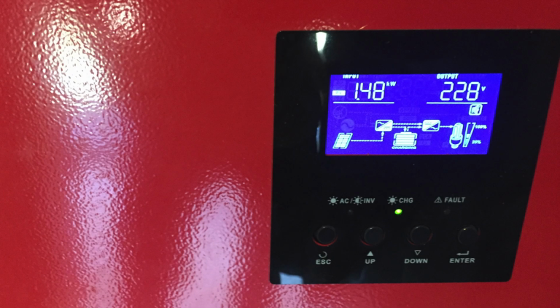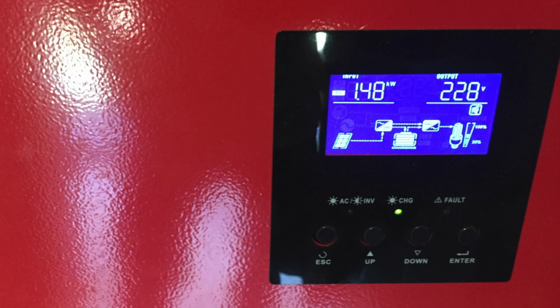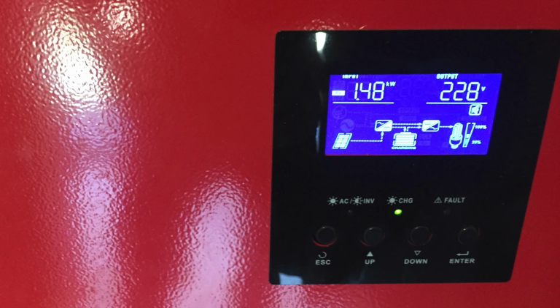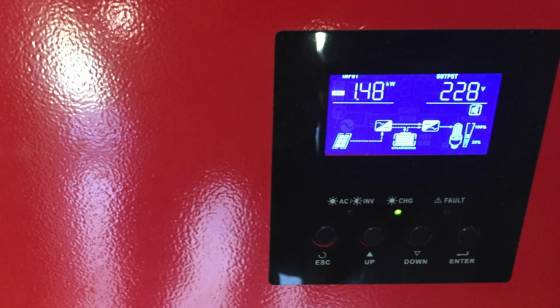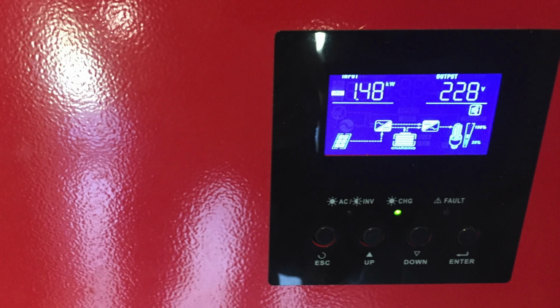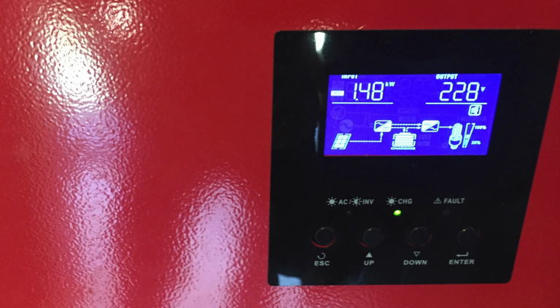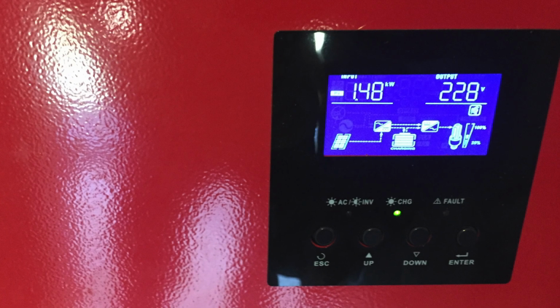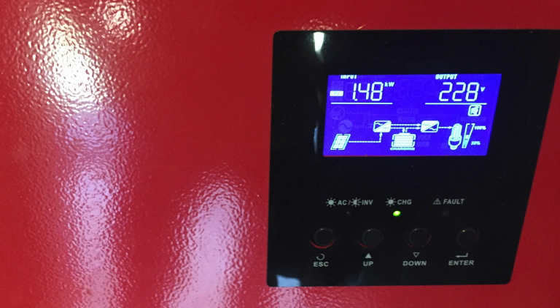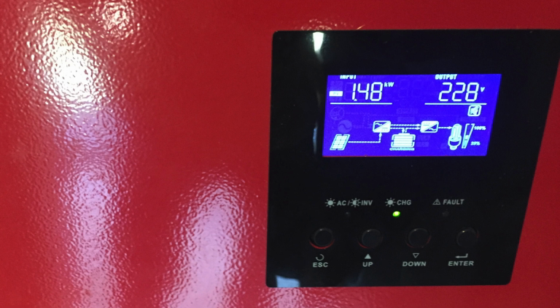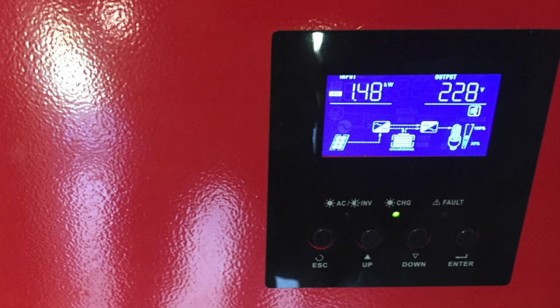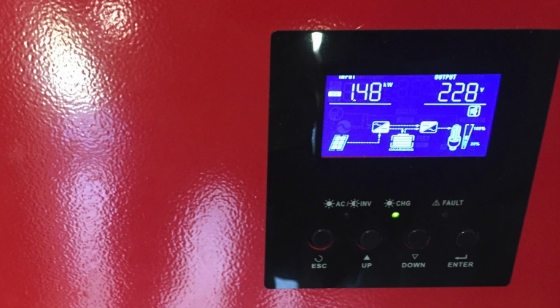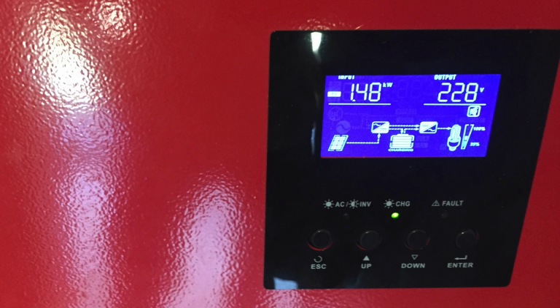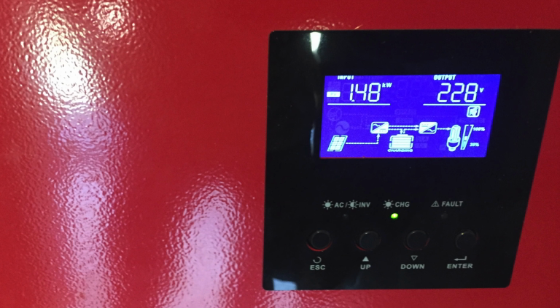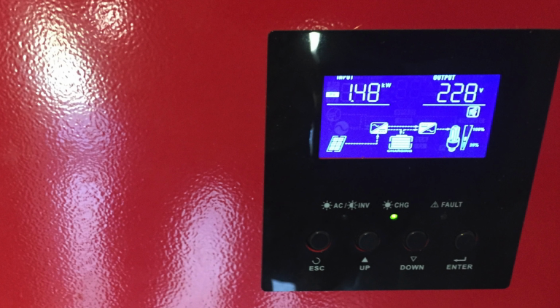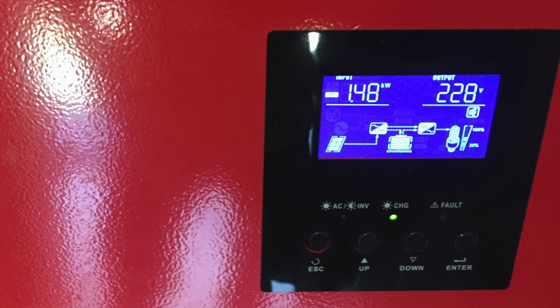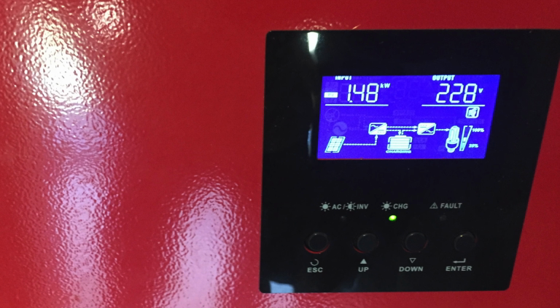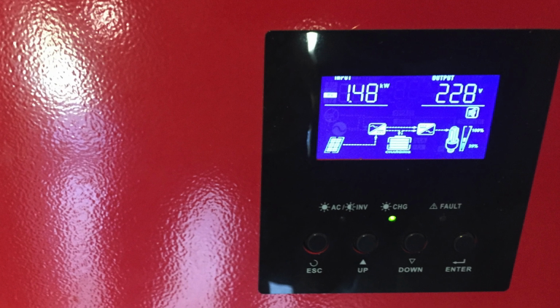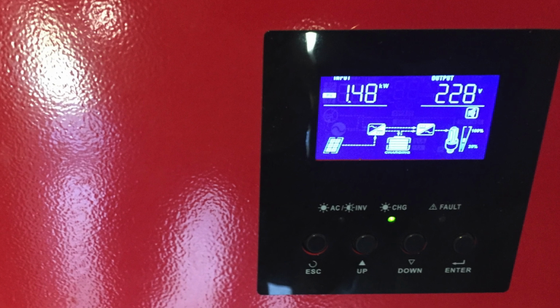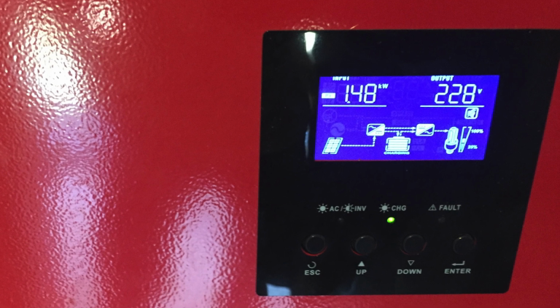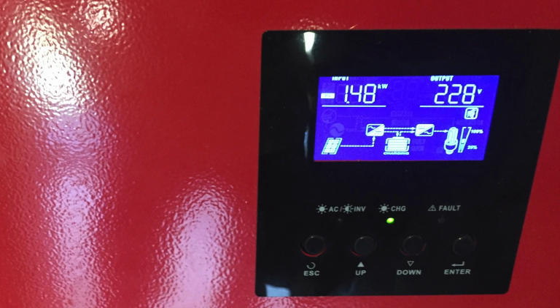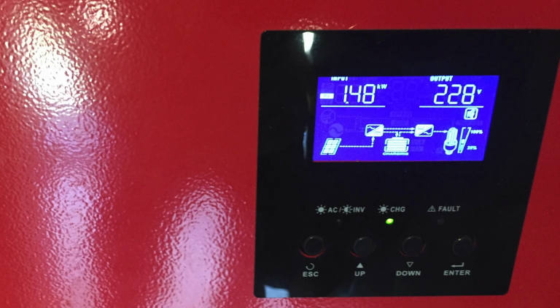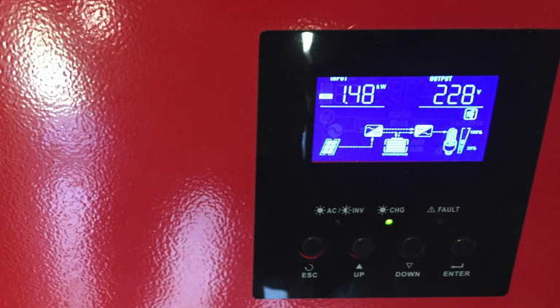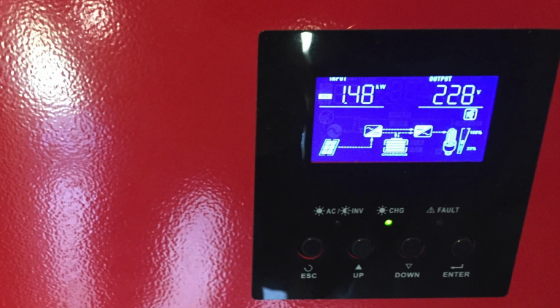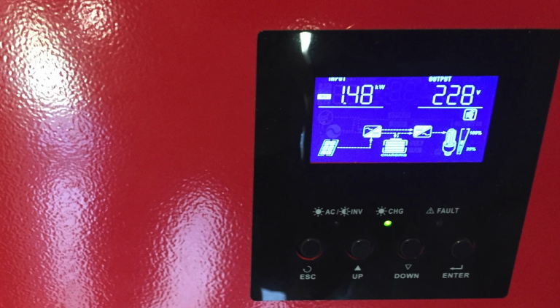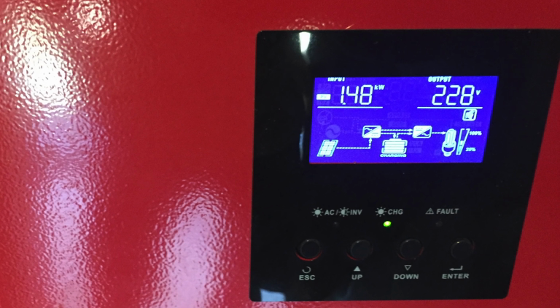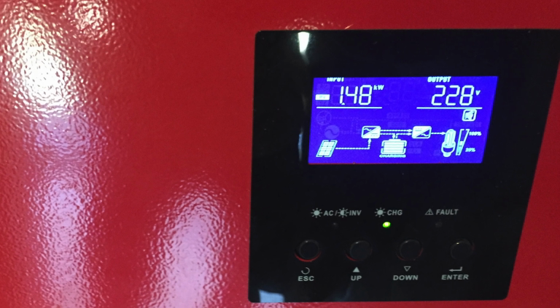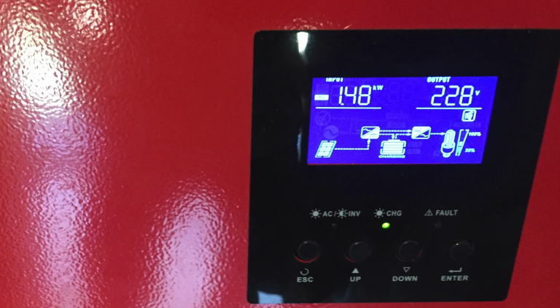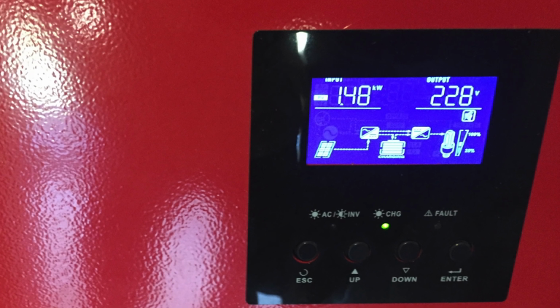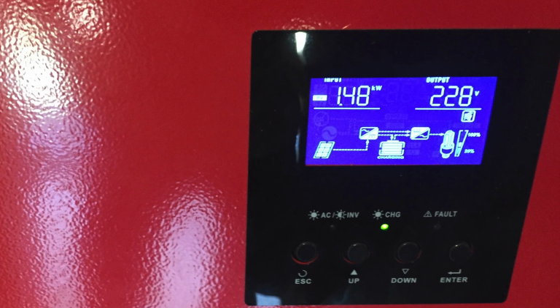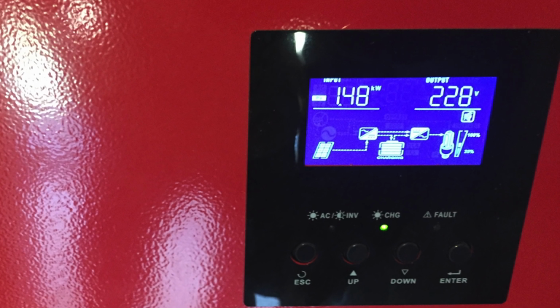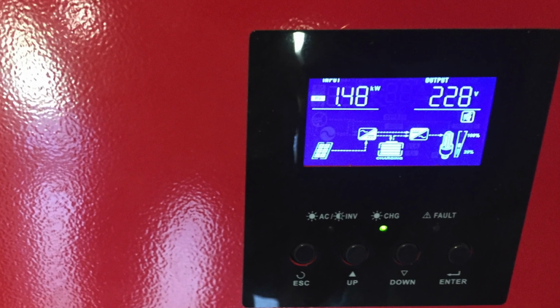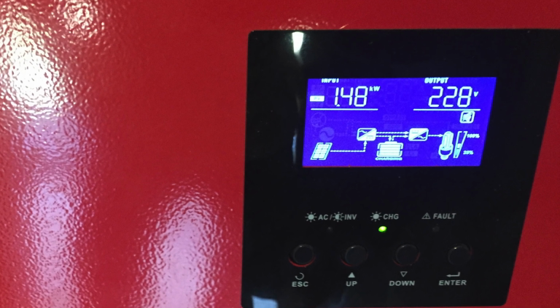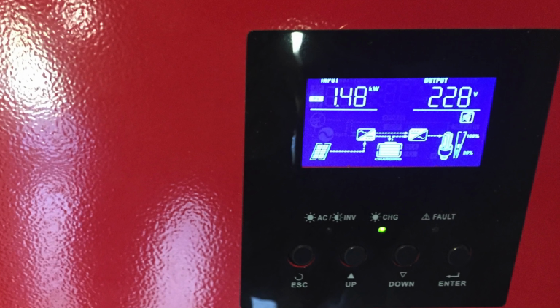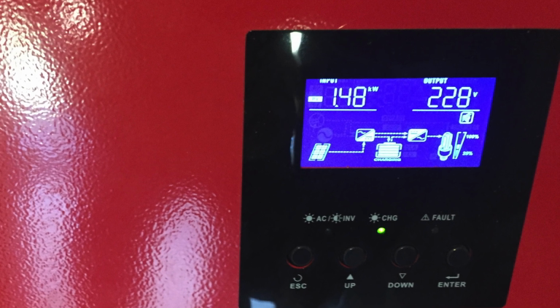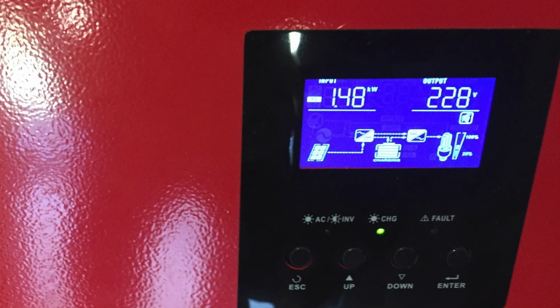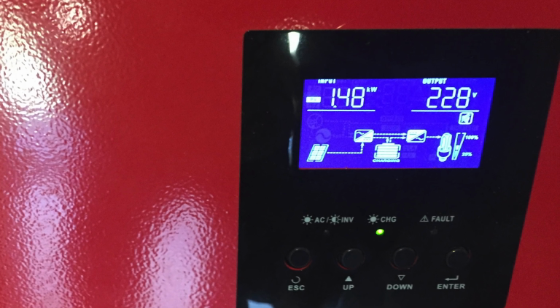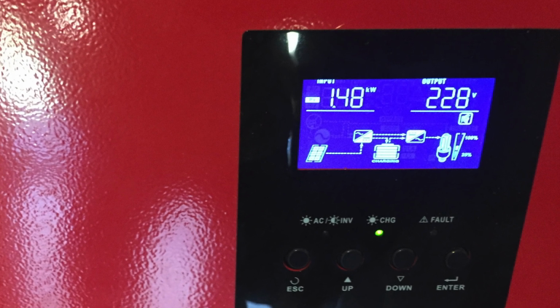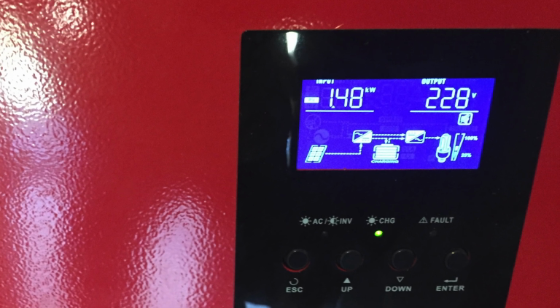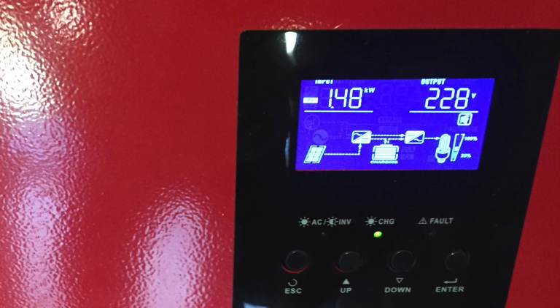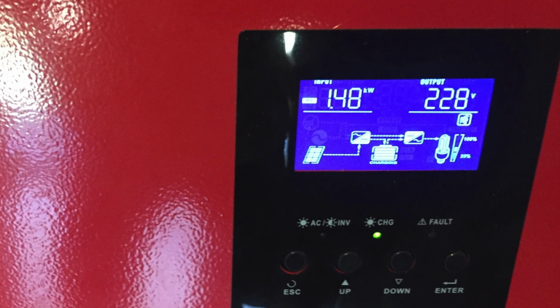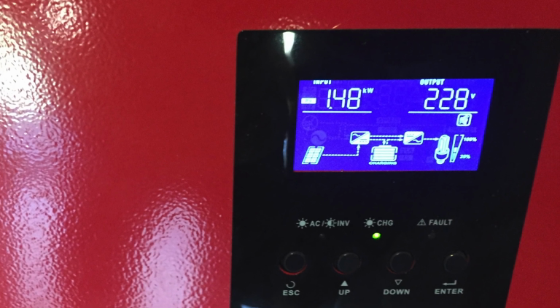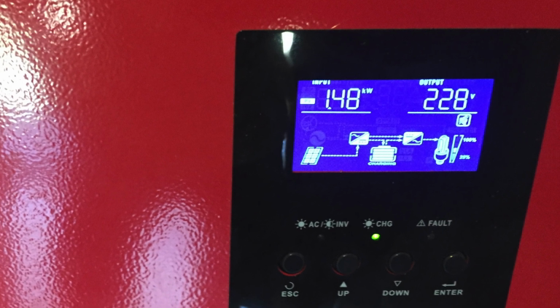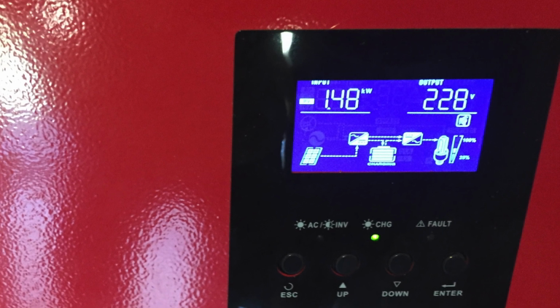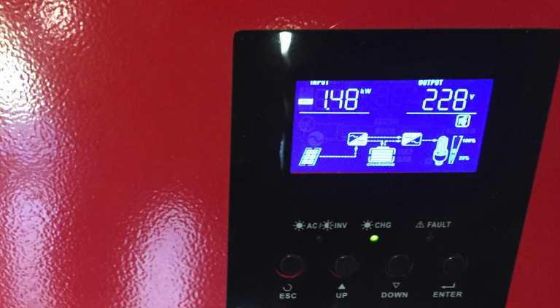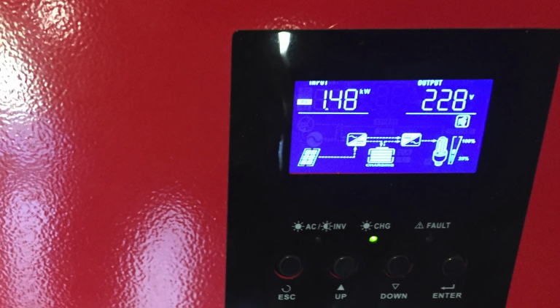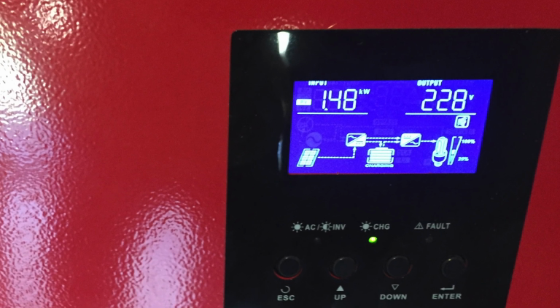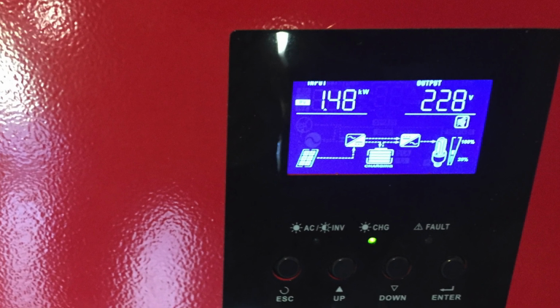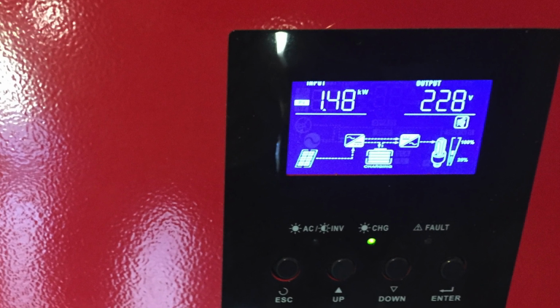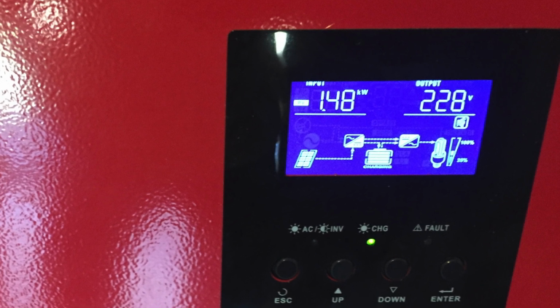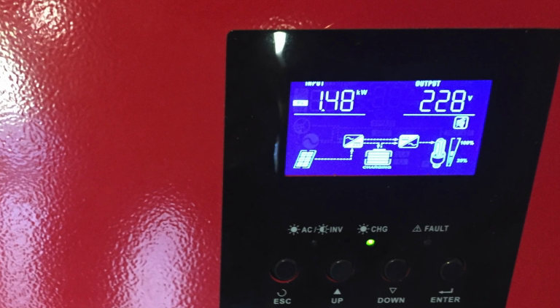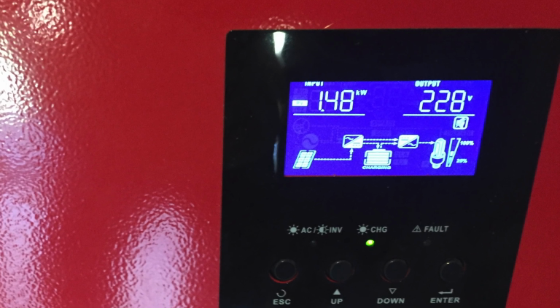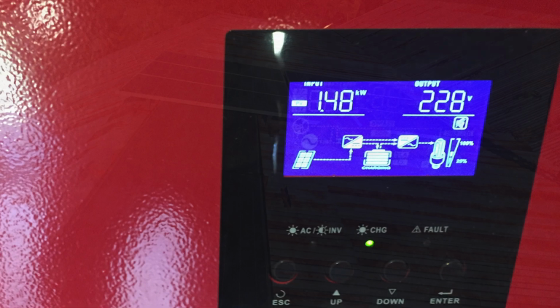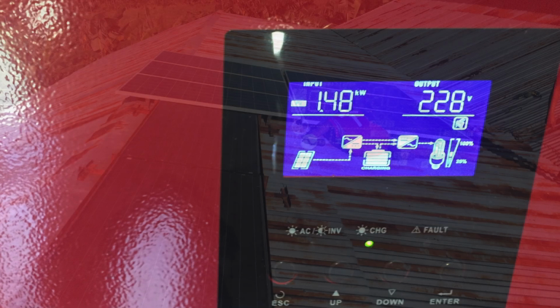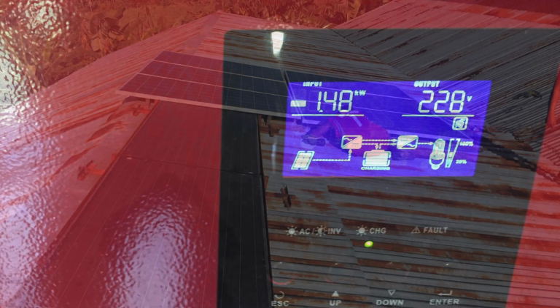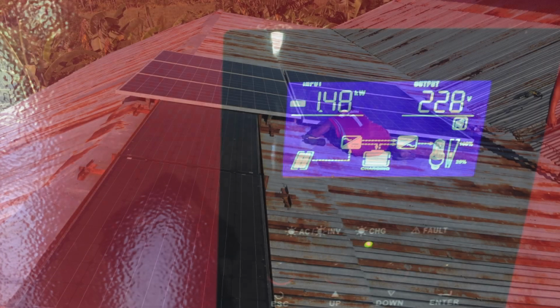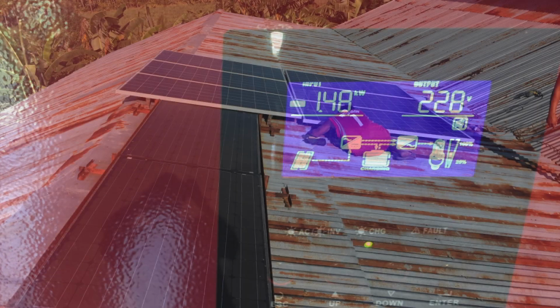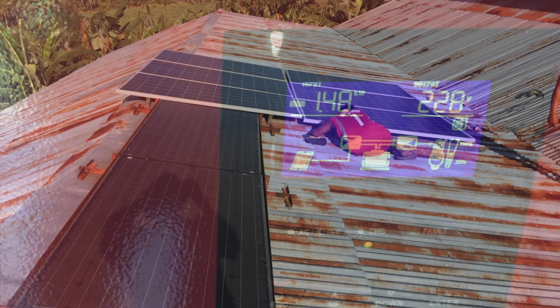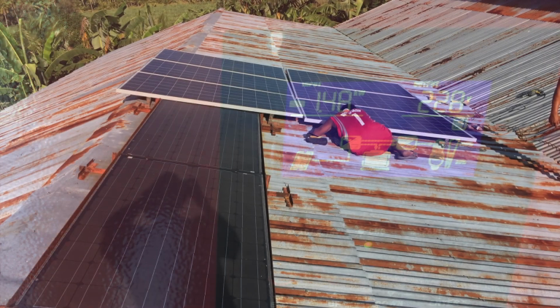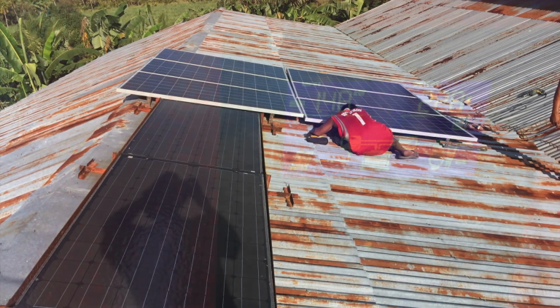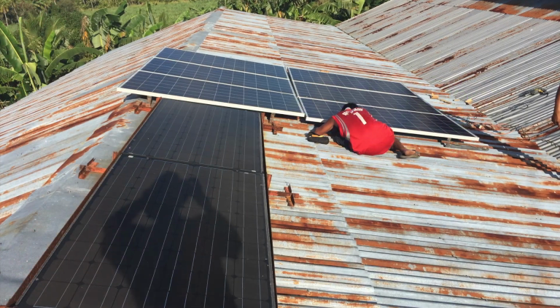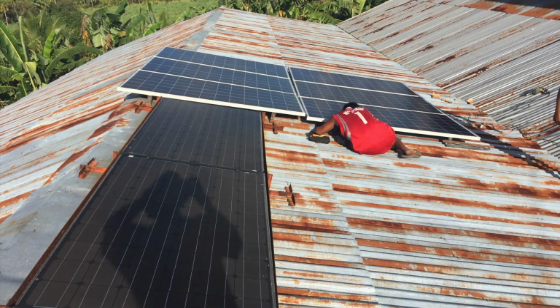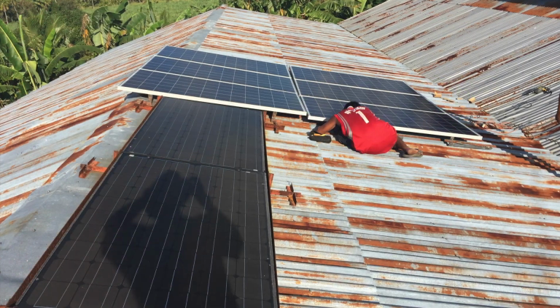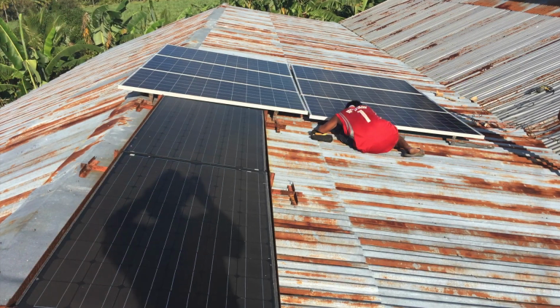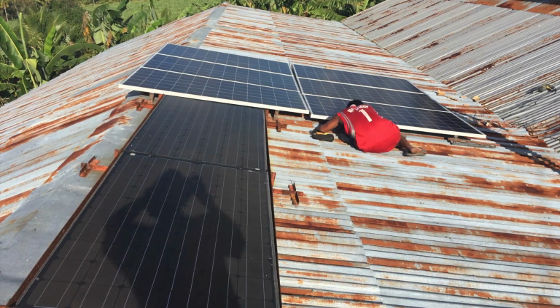Hello, welcome back. If you notice here, this 1.48 kilowatts of power coming out — that's from the solar array.